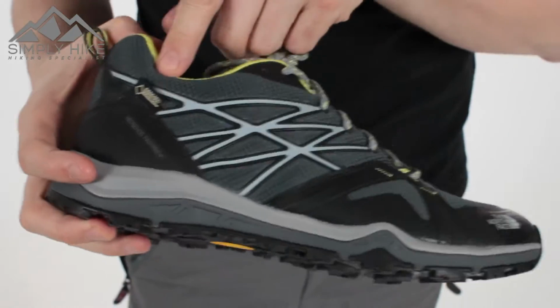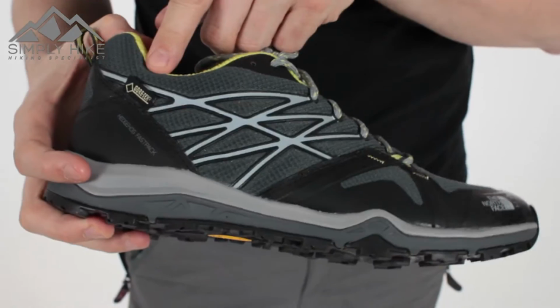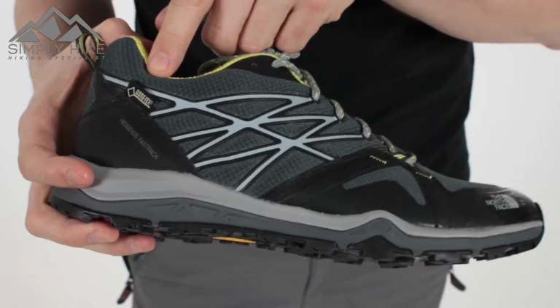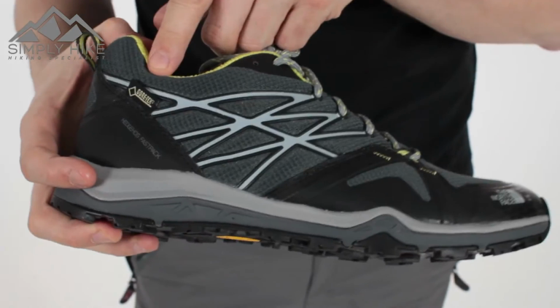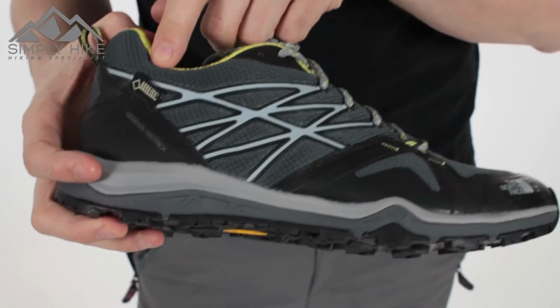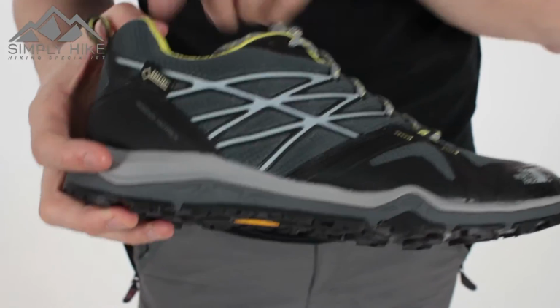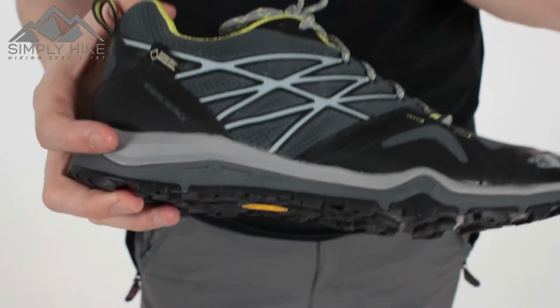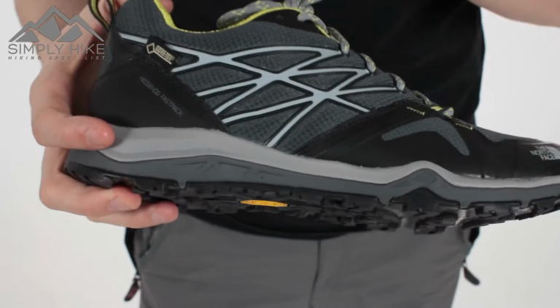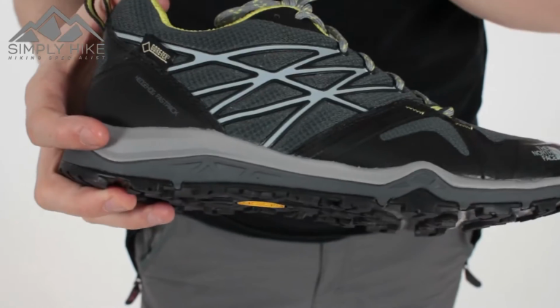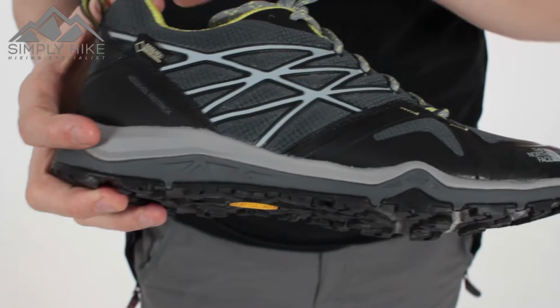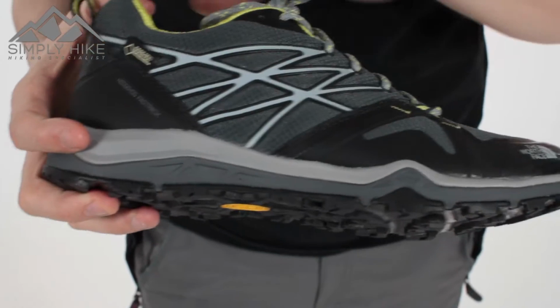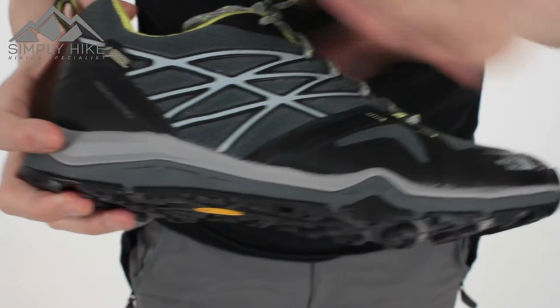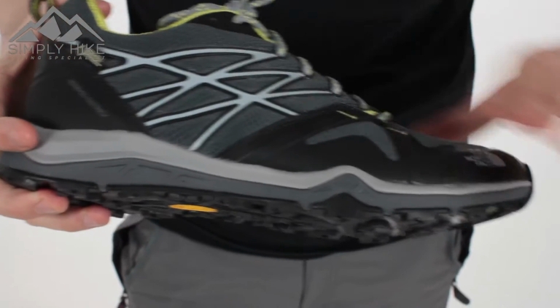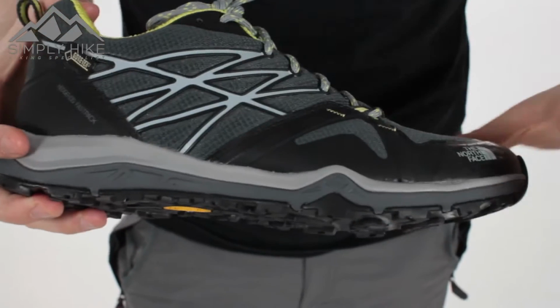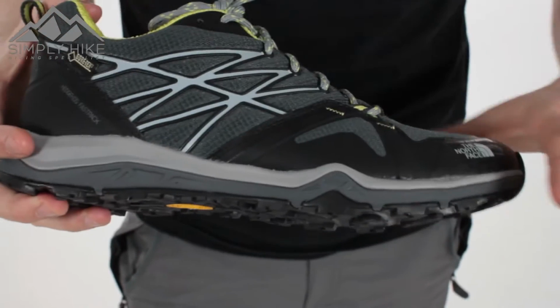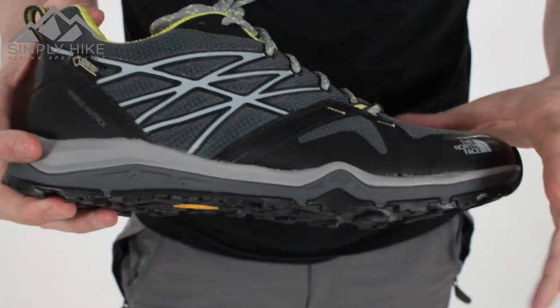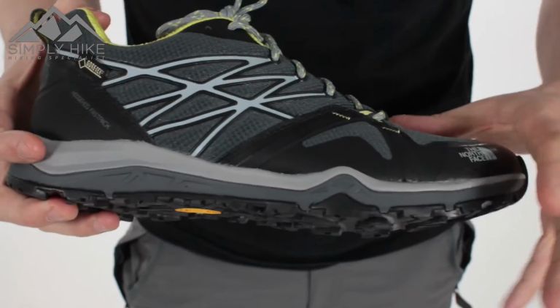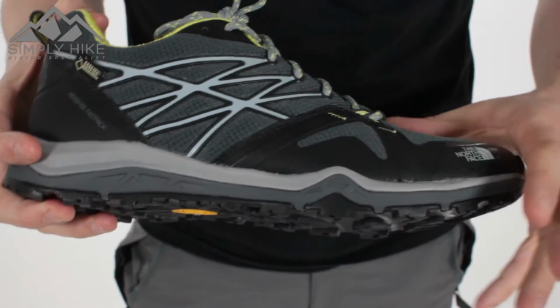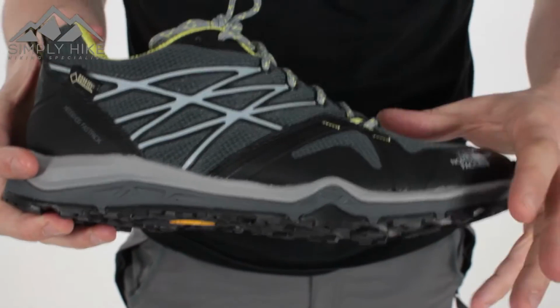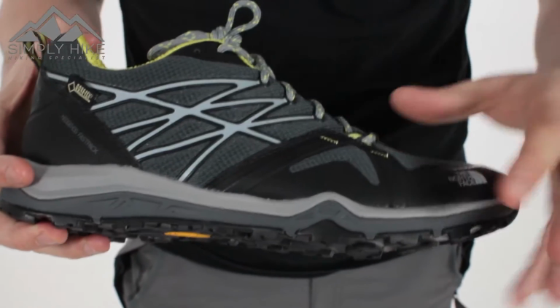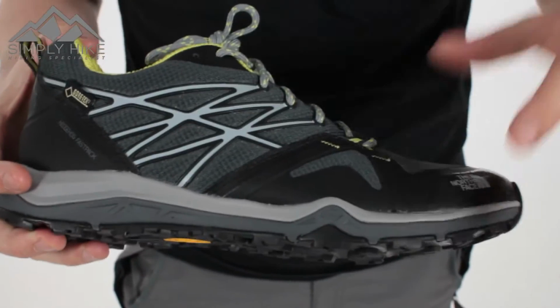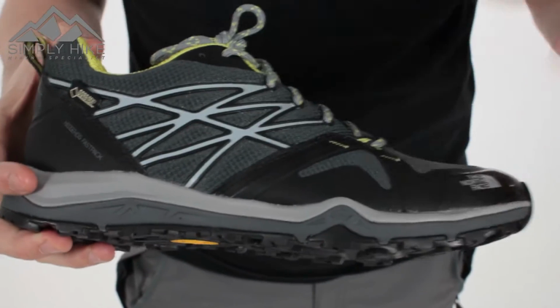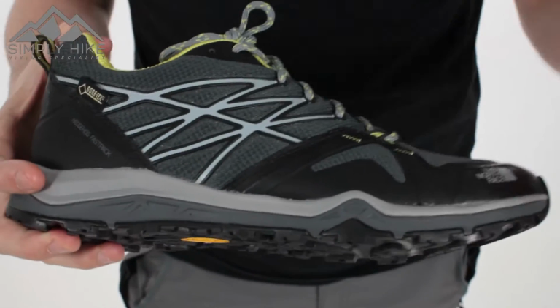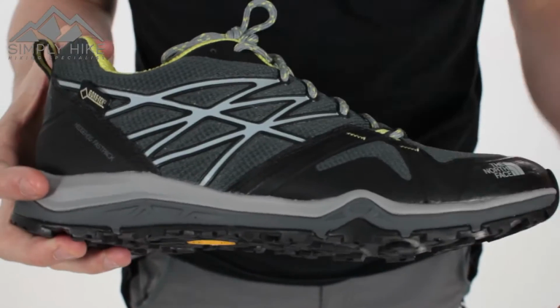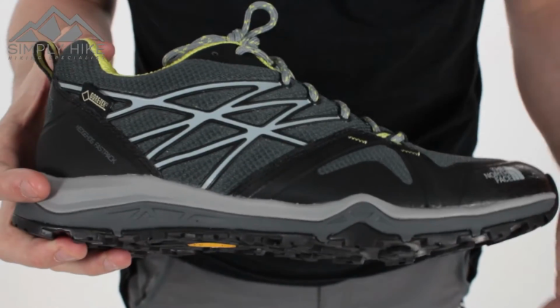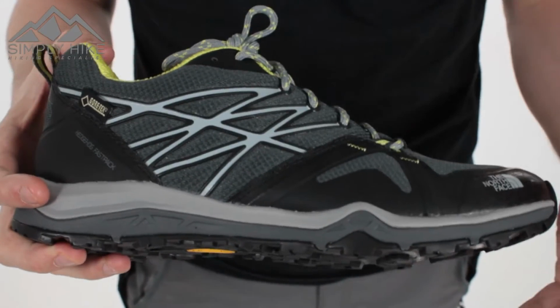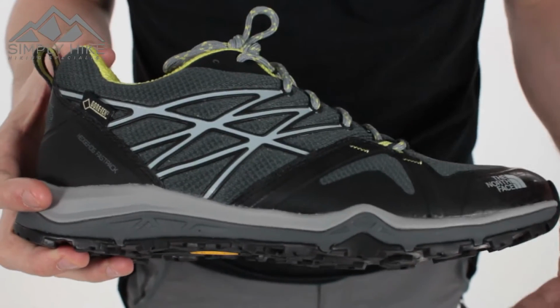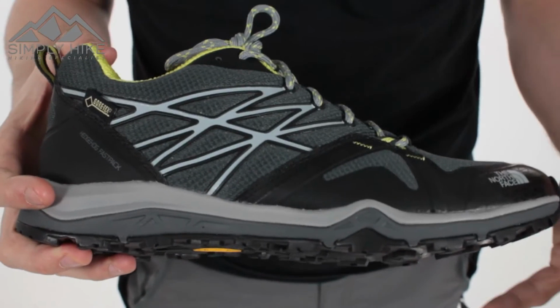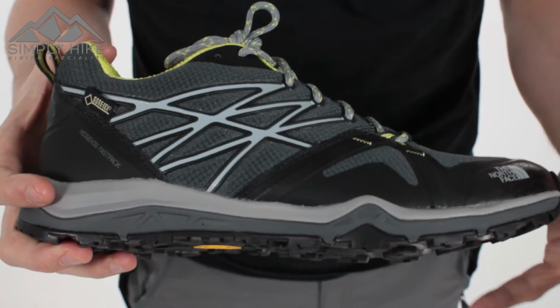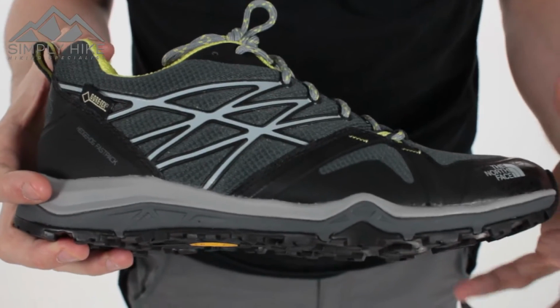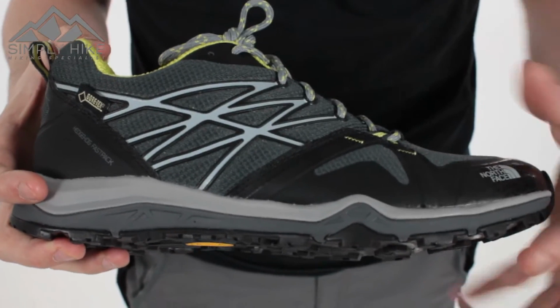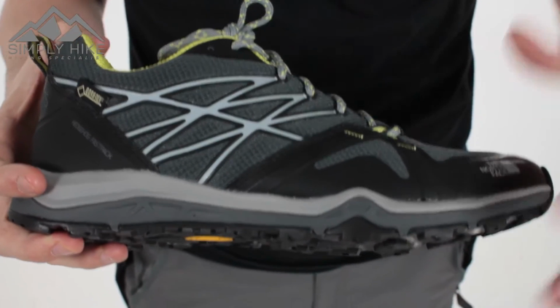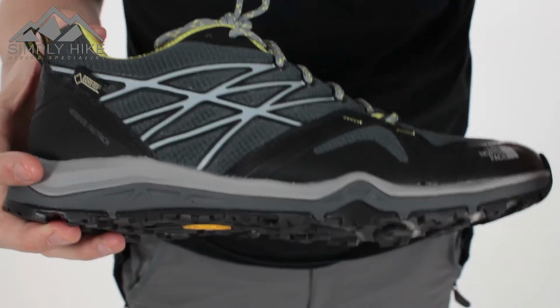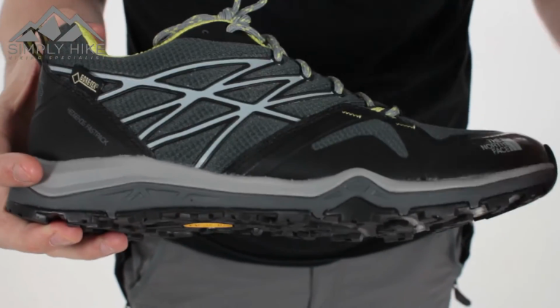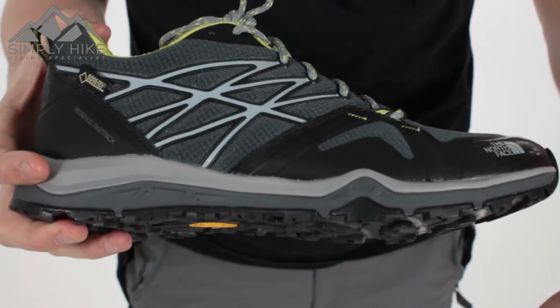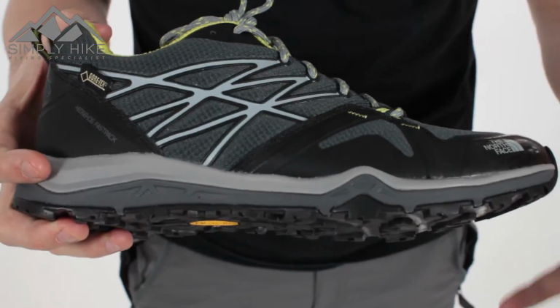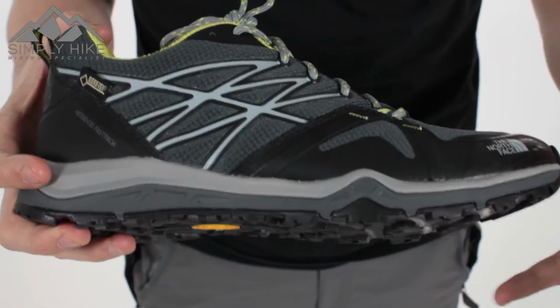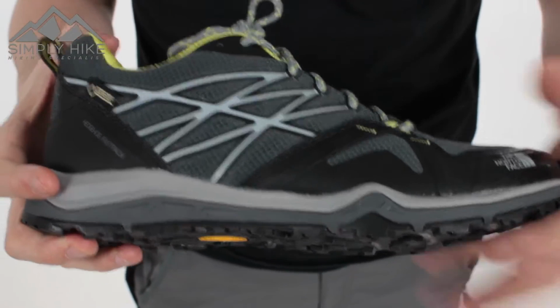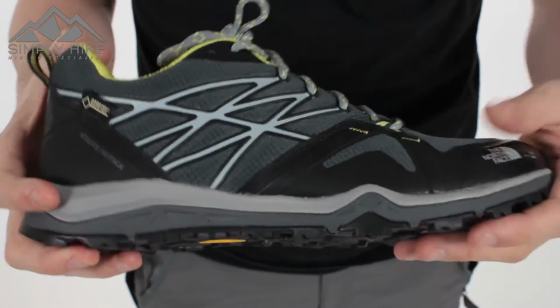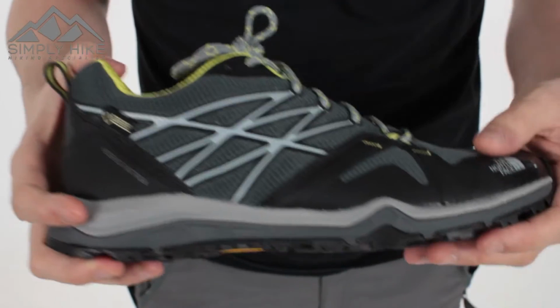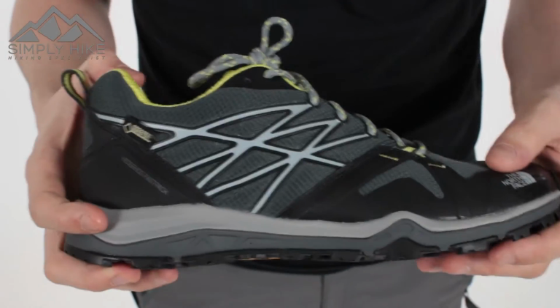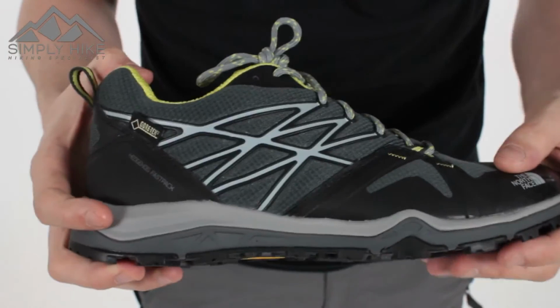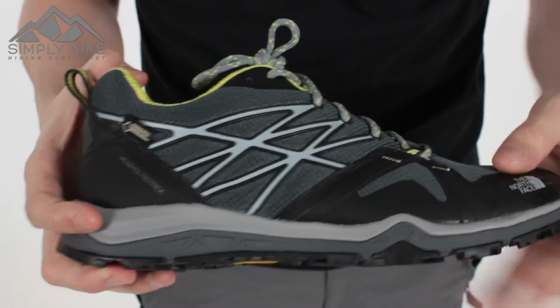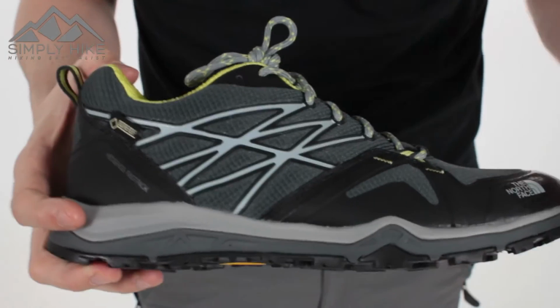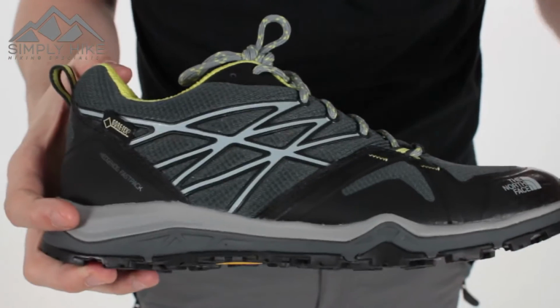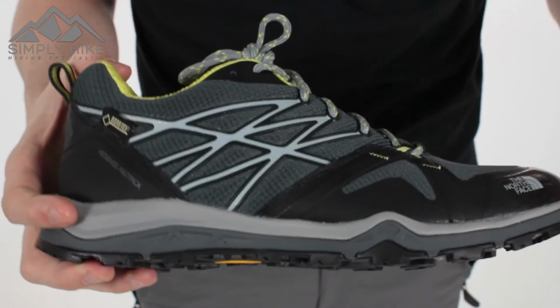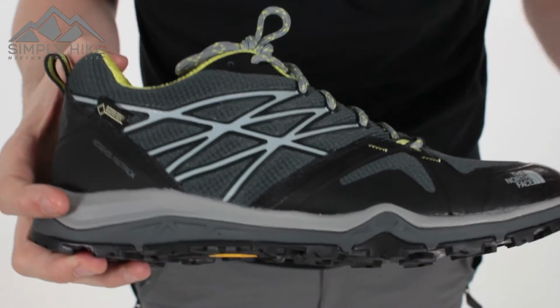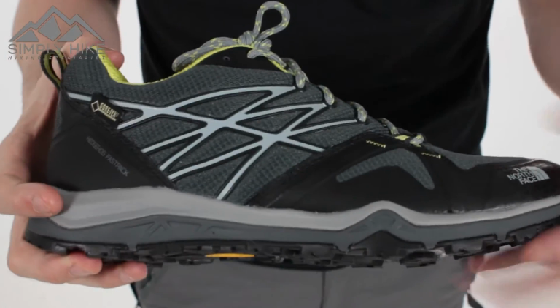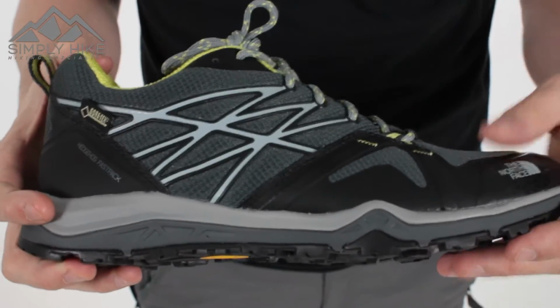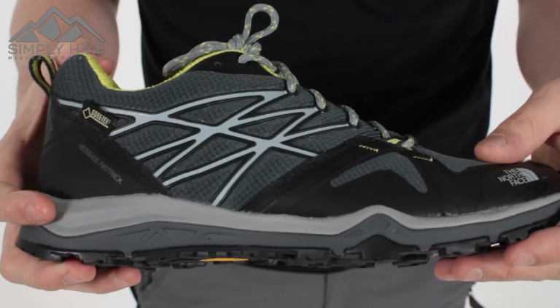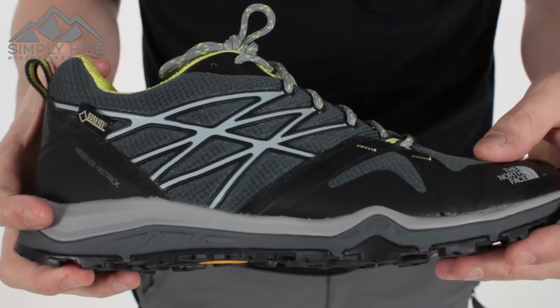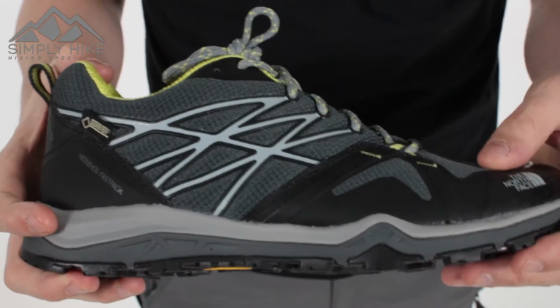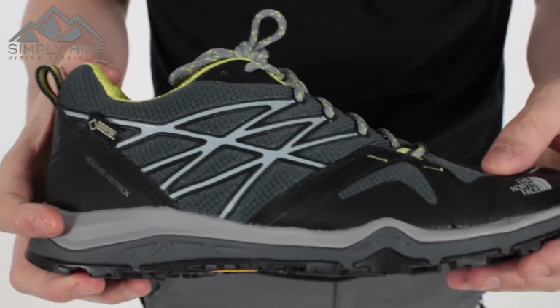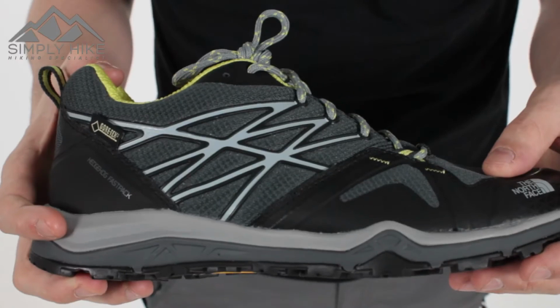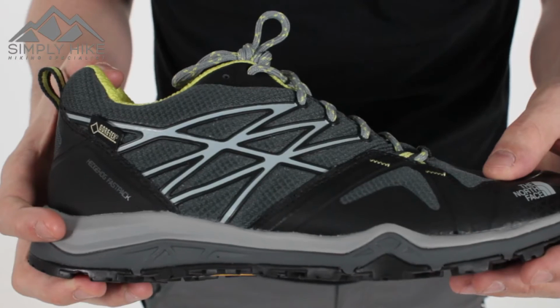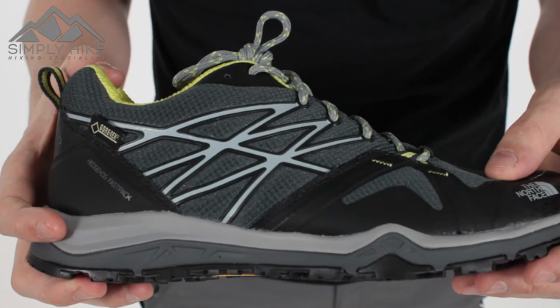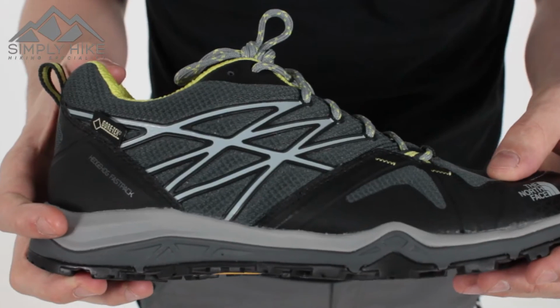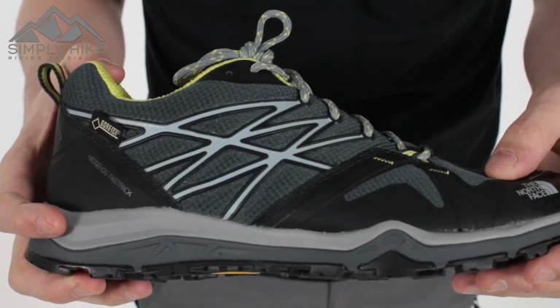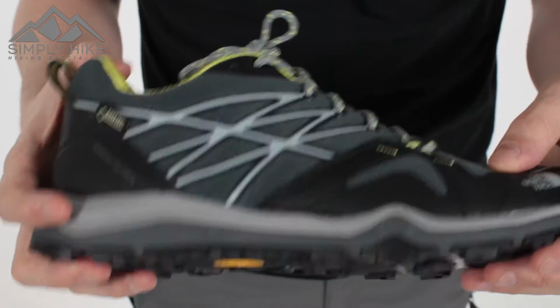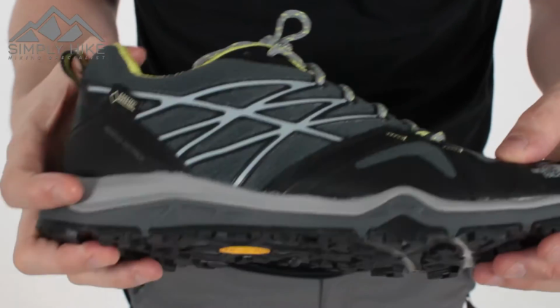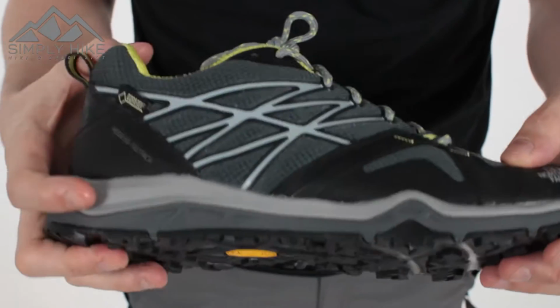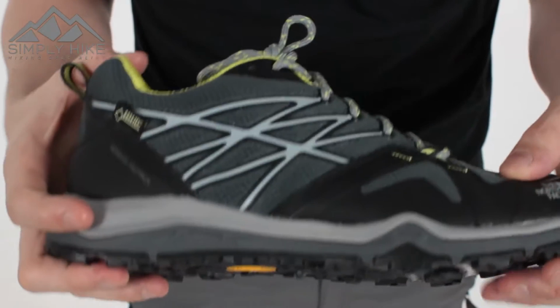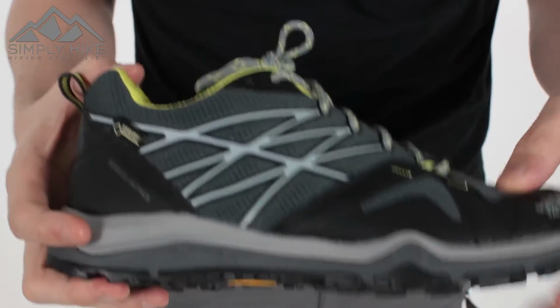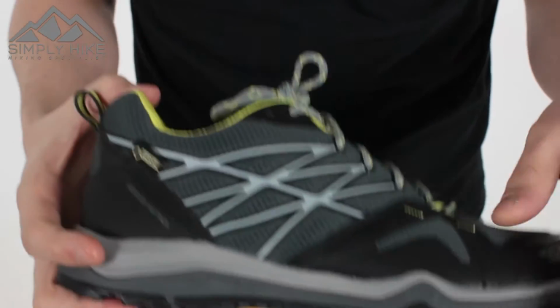It's got Gore-Tex, meaning it's 100% waterproof, lifetime guaranteed, and 100% breathable. It comes with Gore's lifetime guarantee.